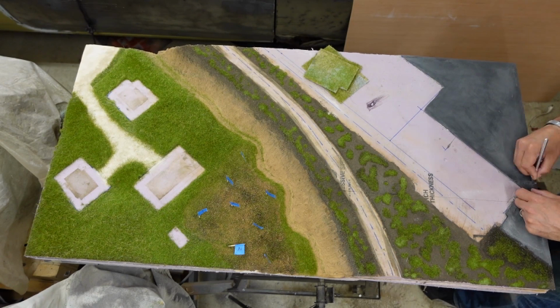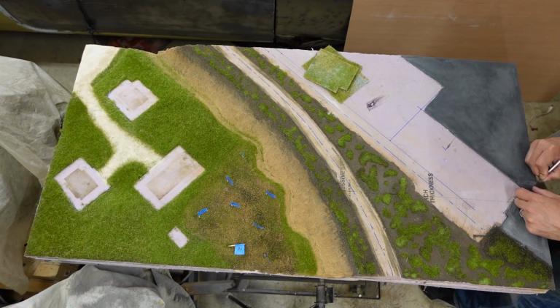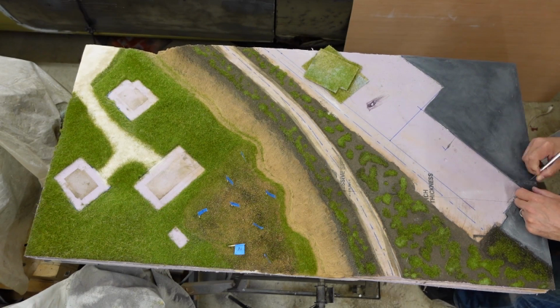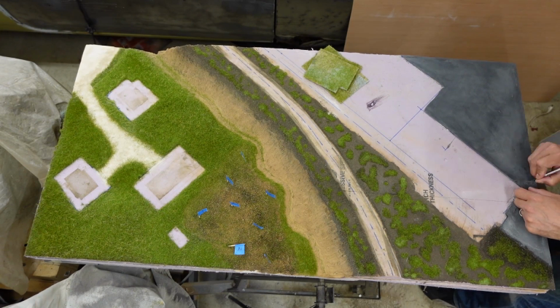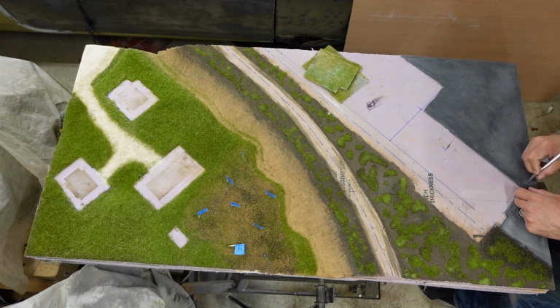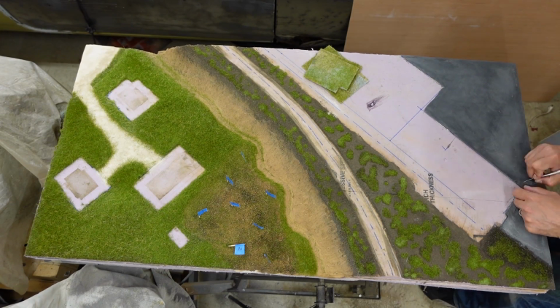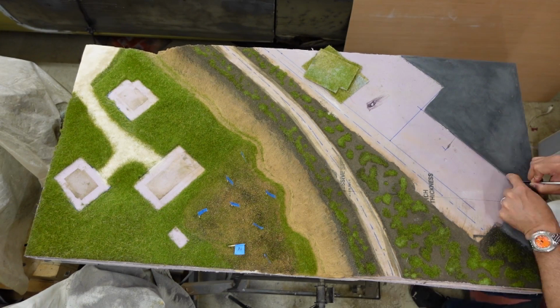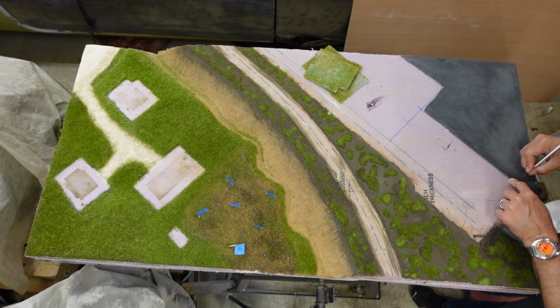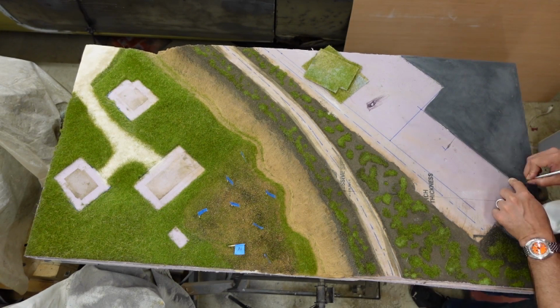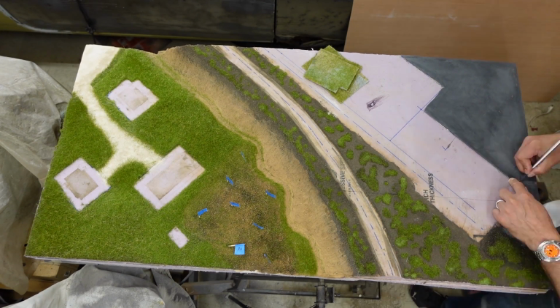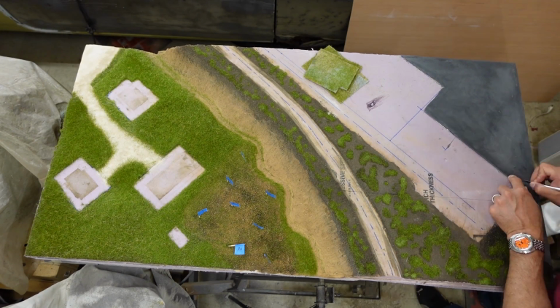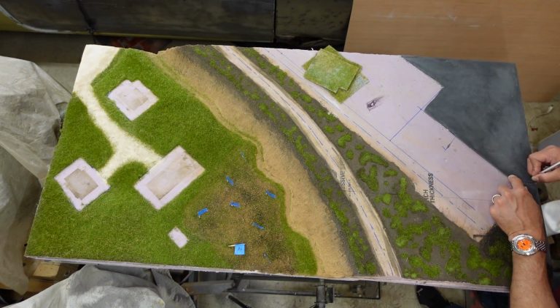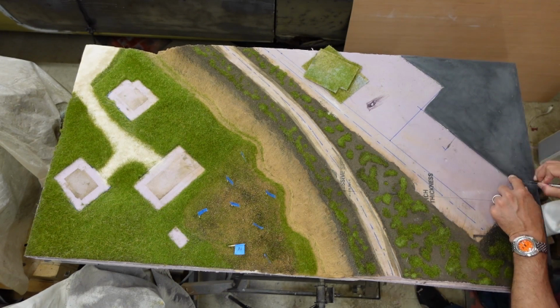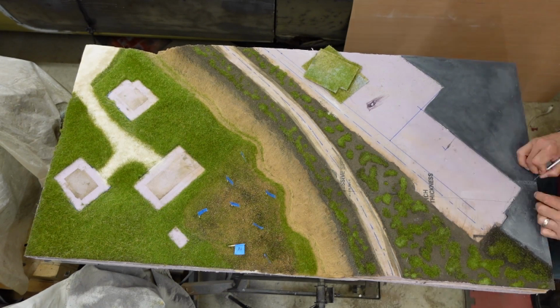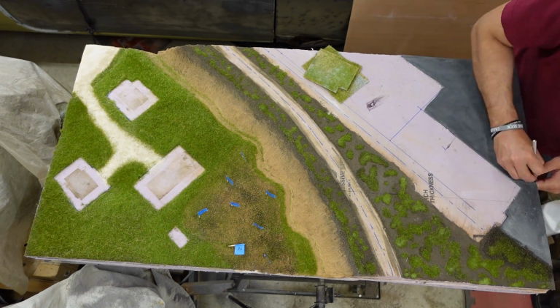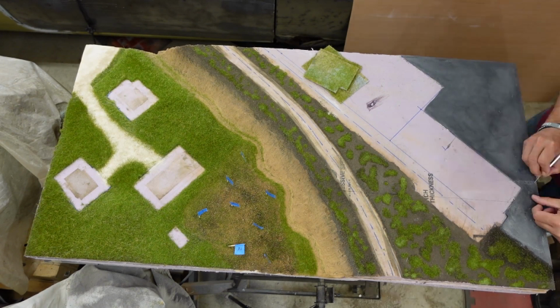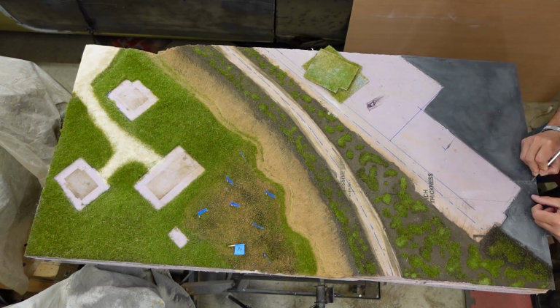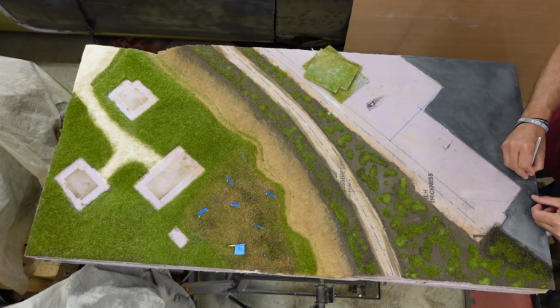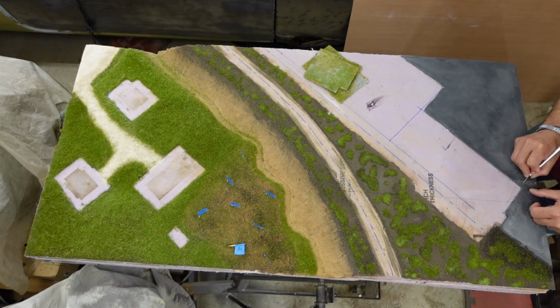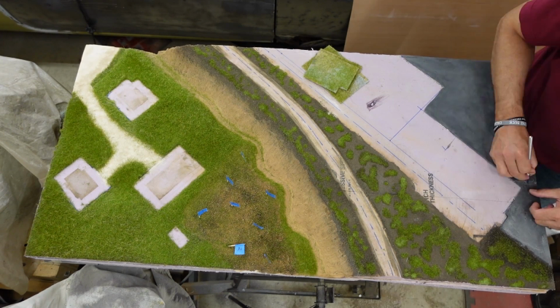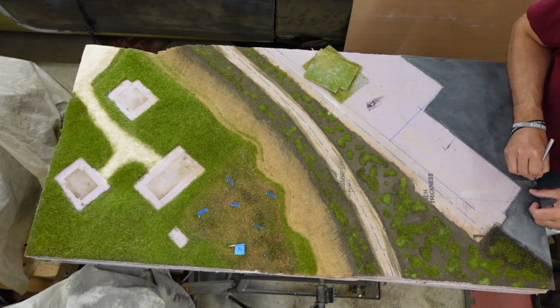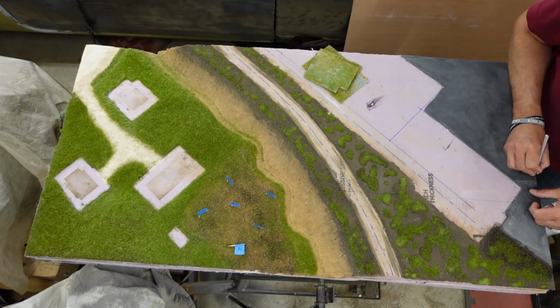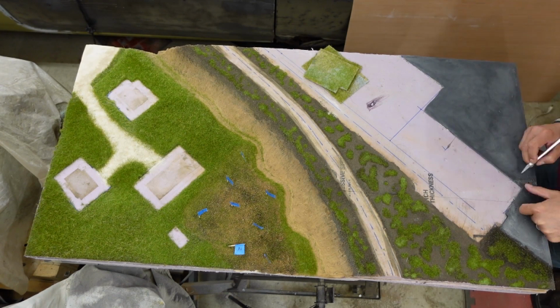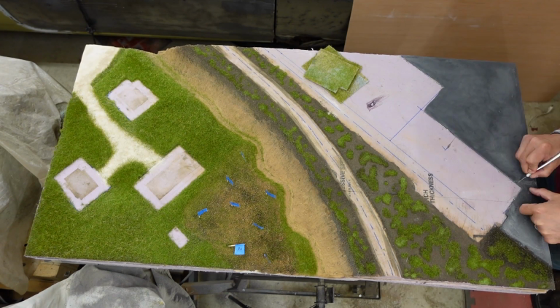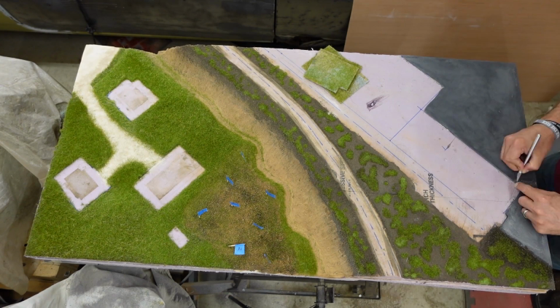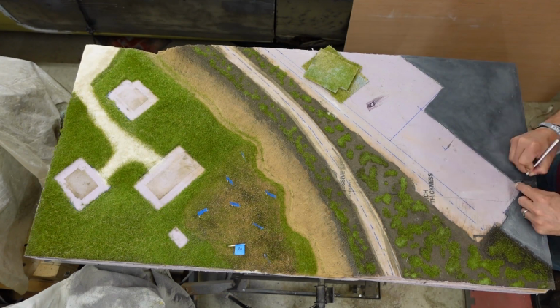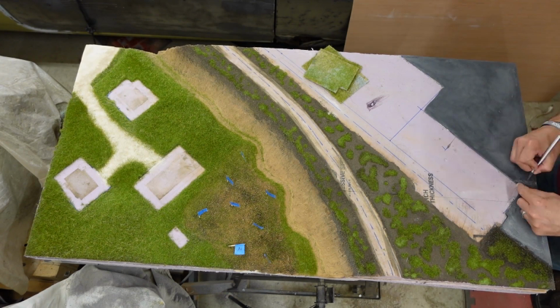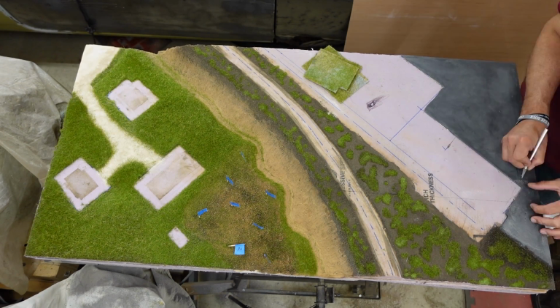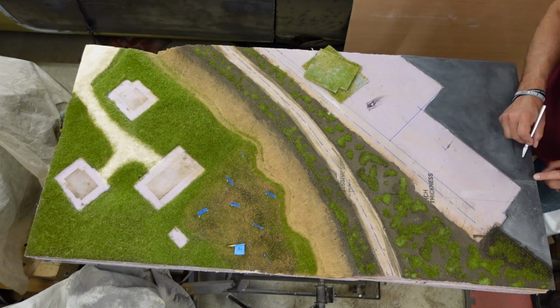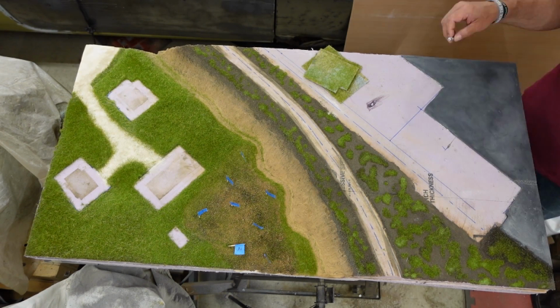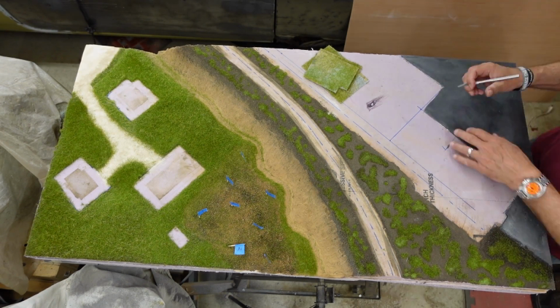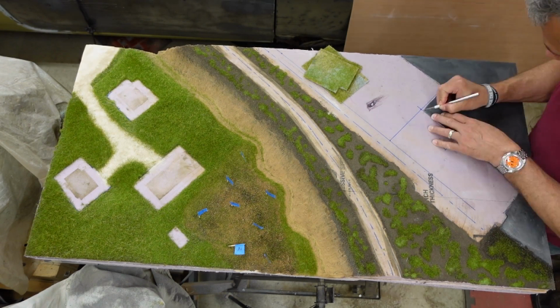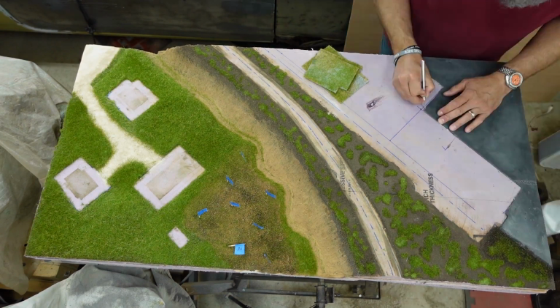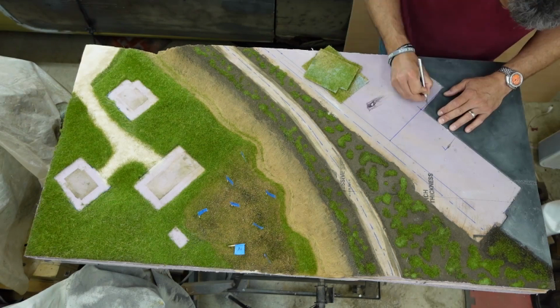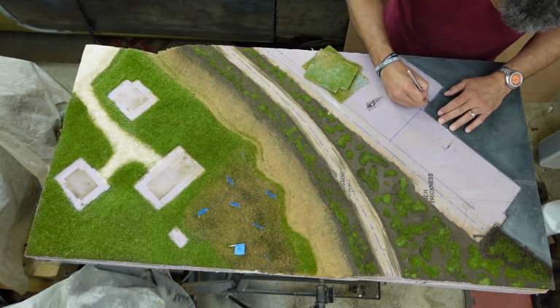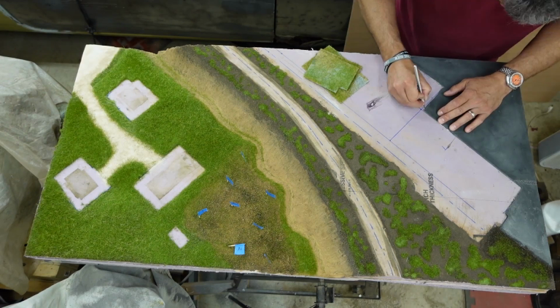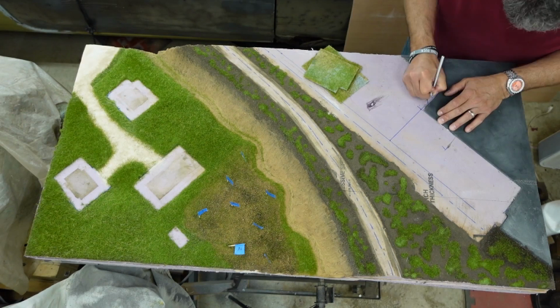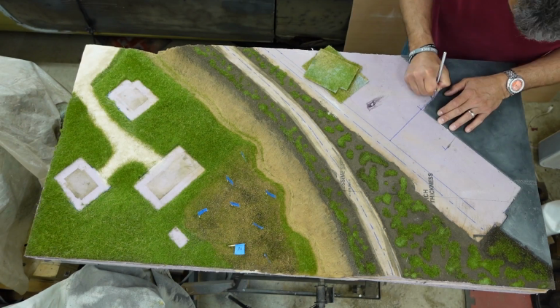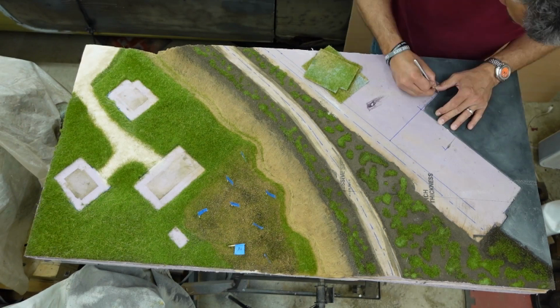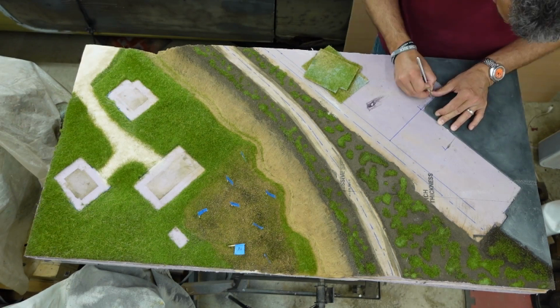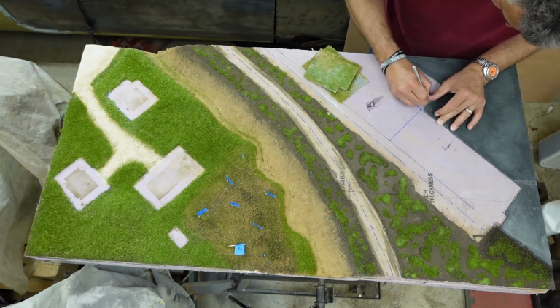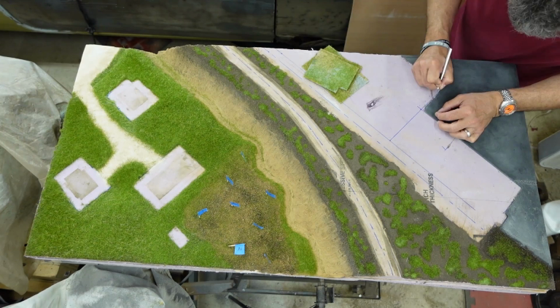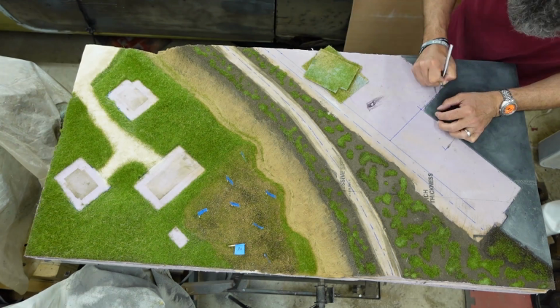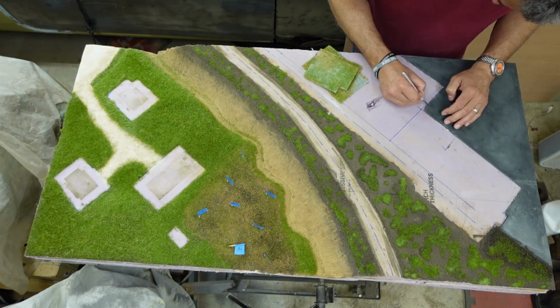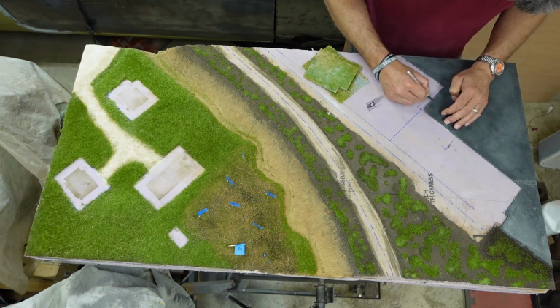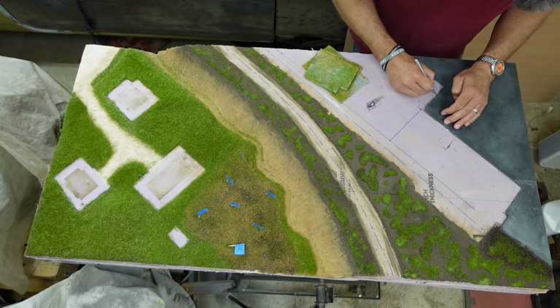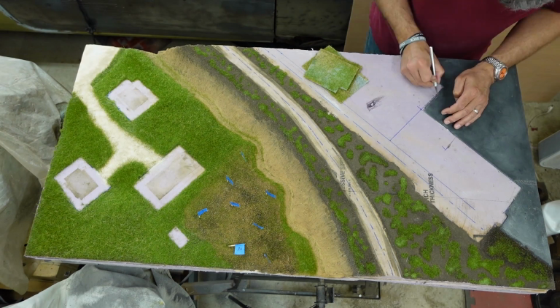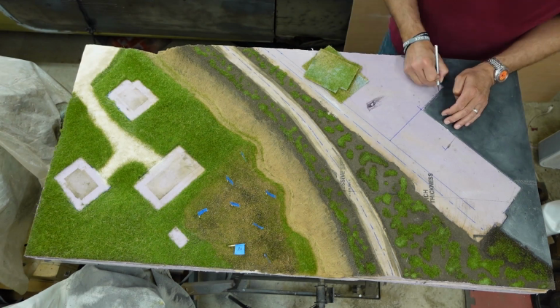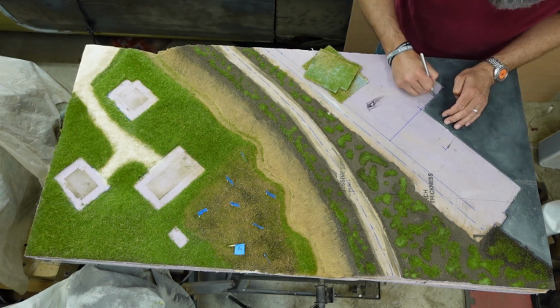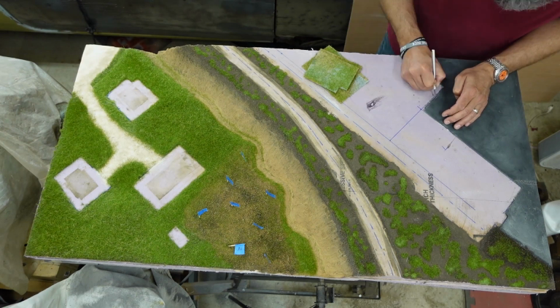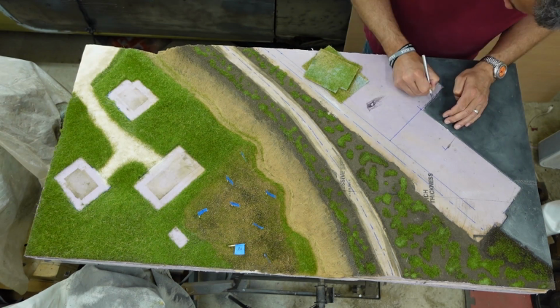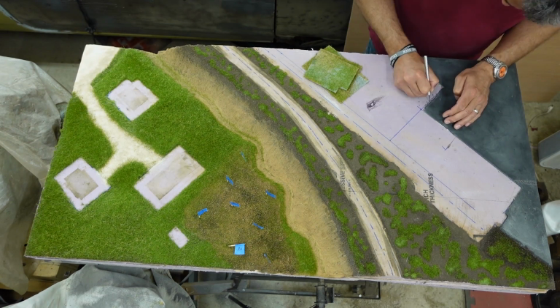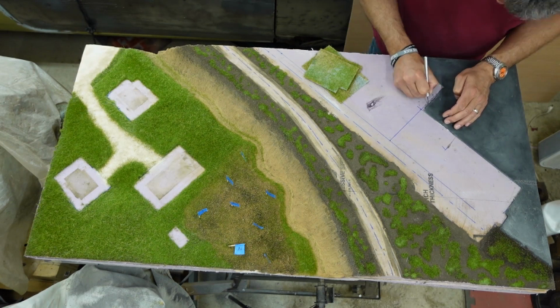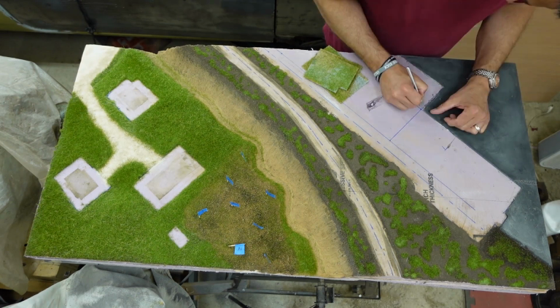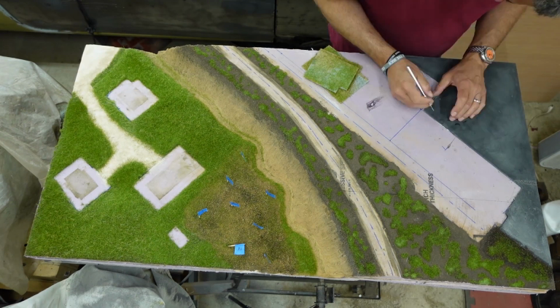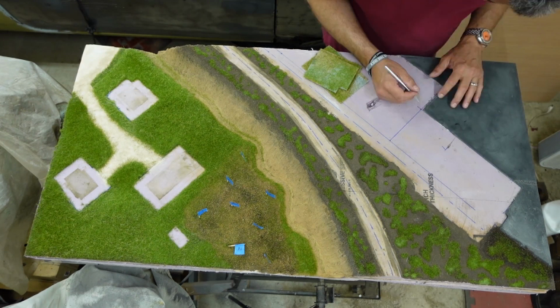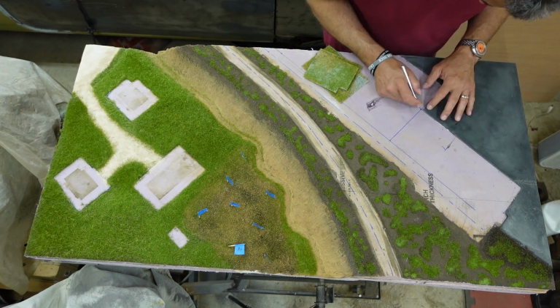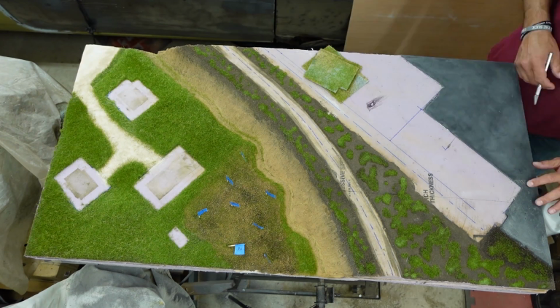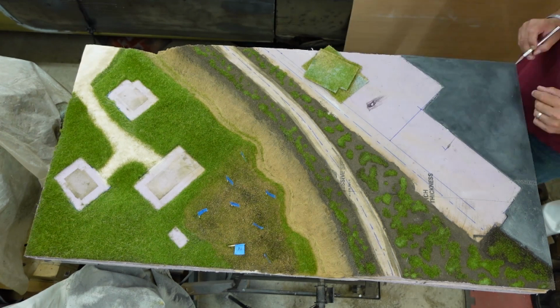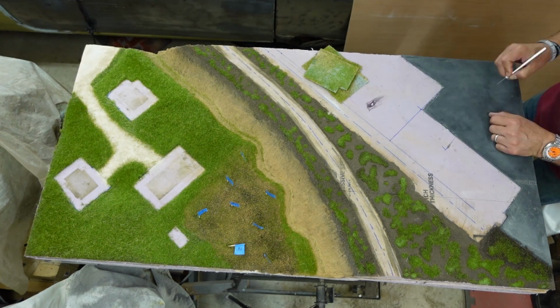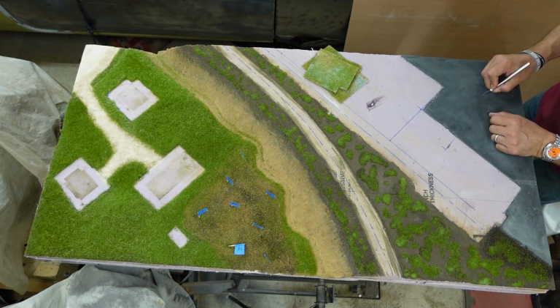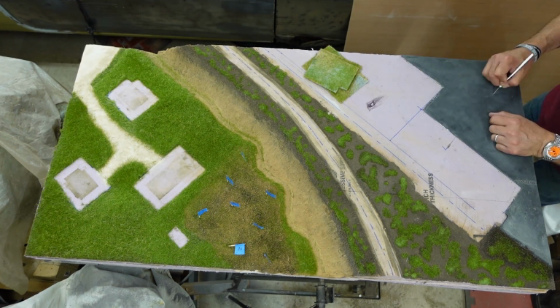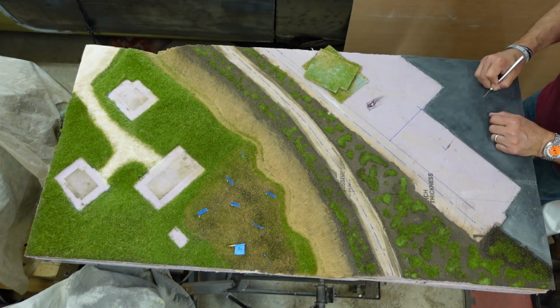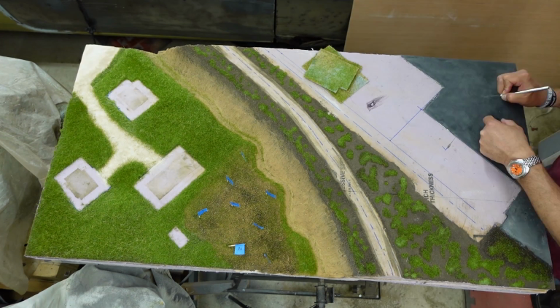I wanted to make the asphalt parking lot look a little broken up. The polymer clay is easy to carve, and the chunks make great rubble.